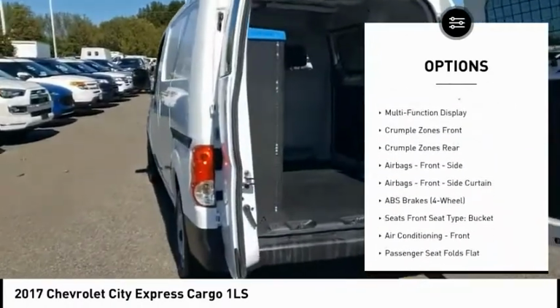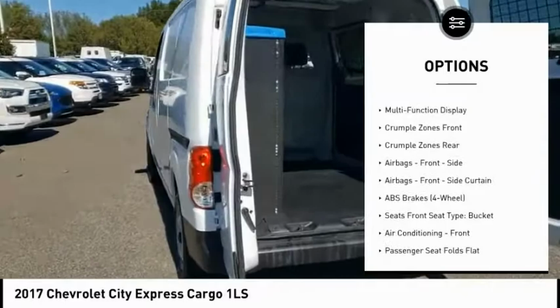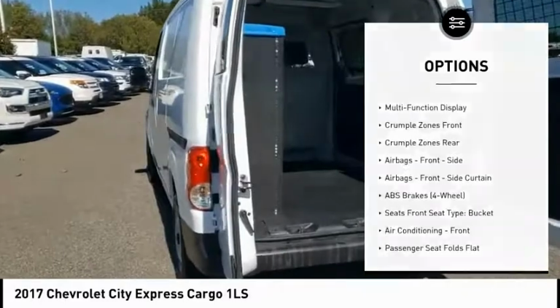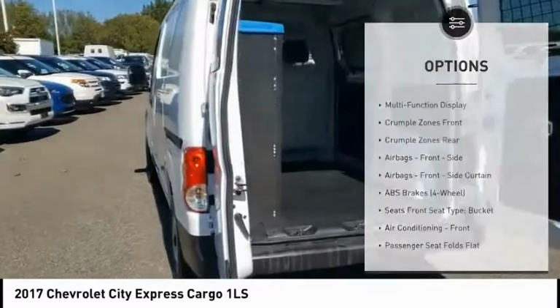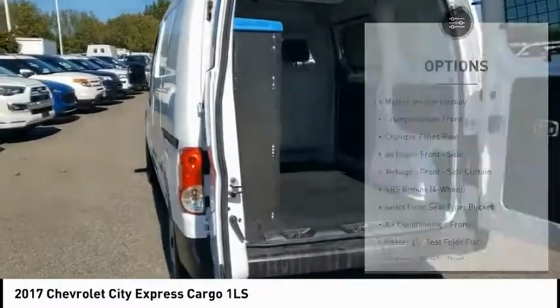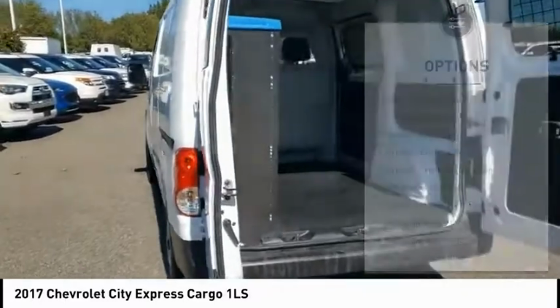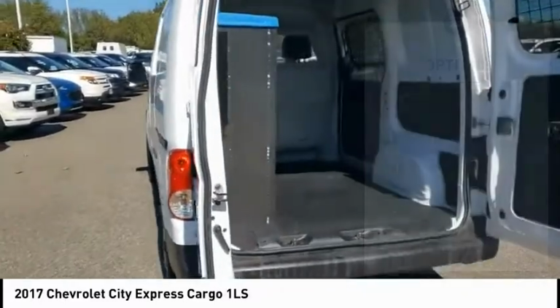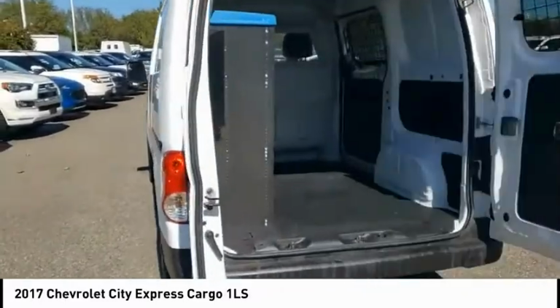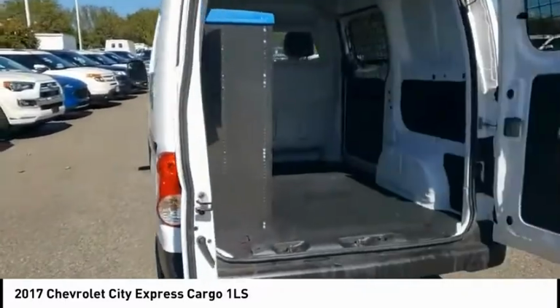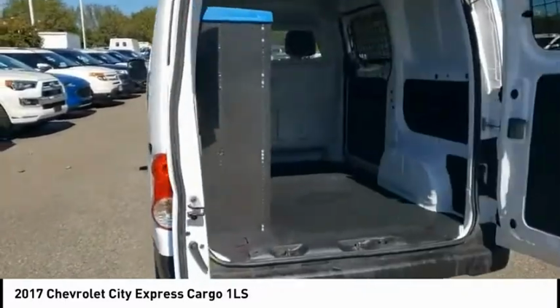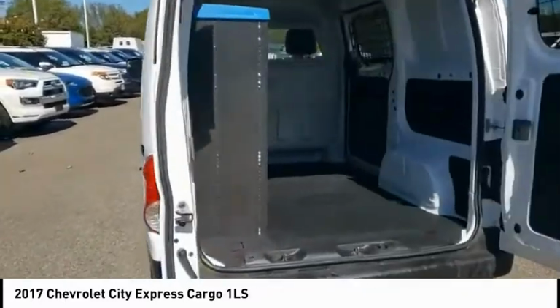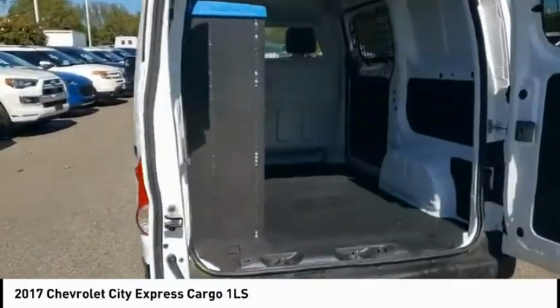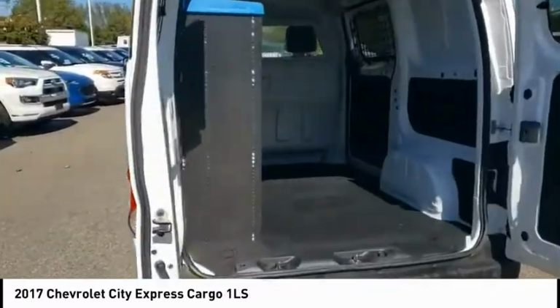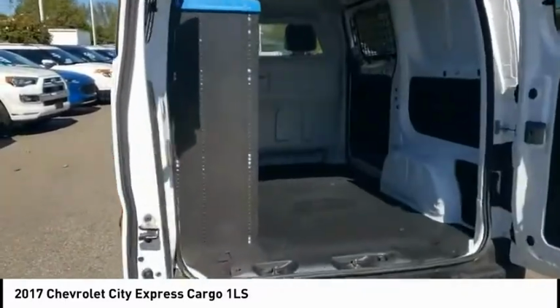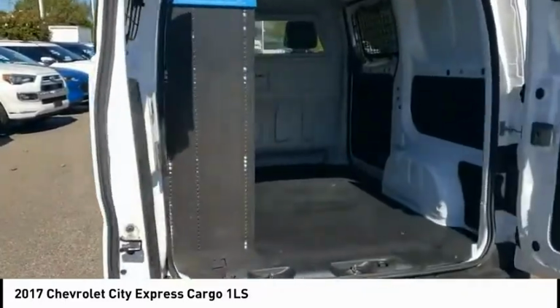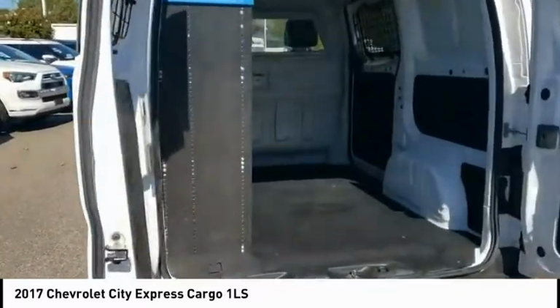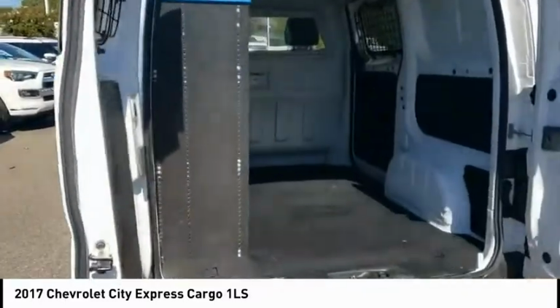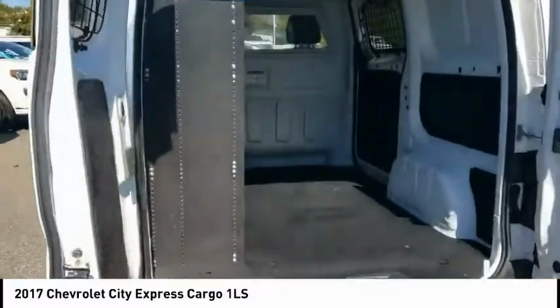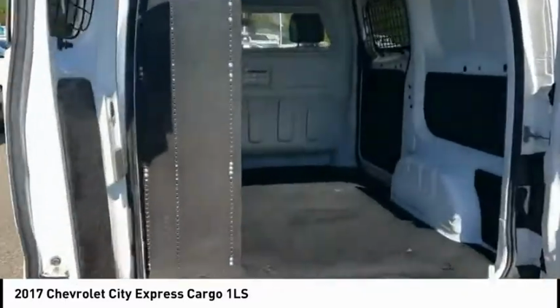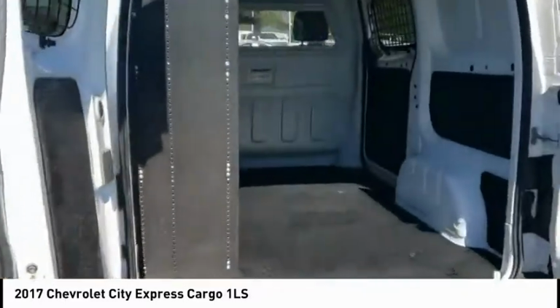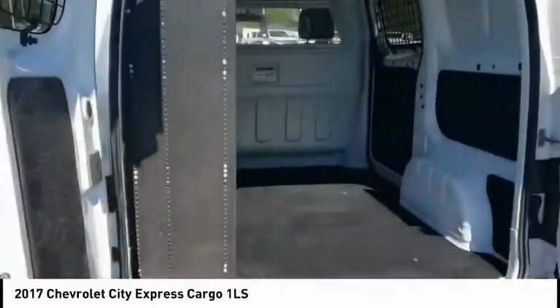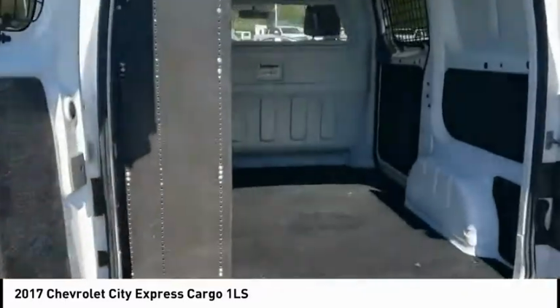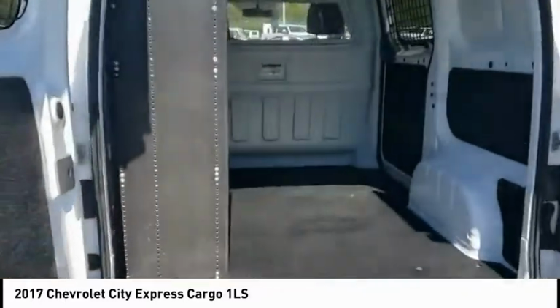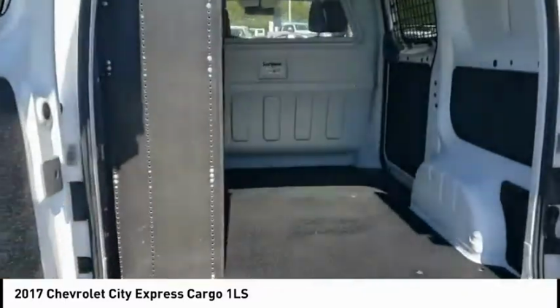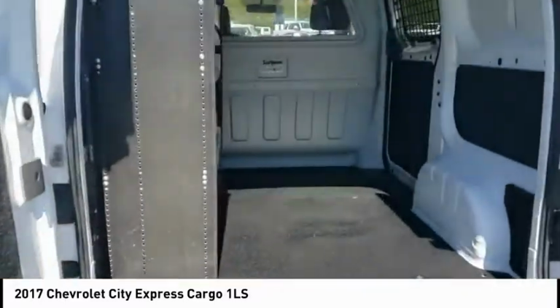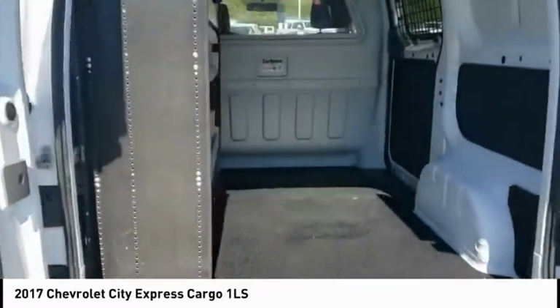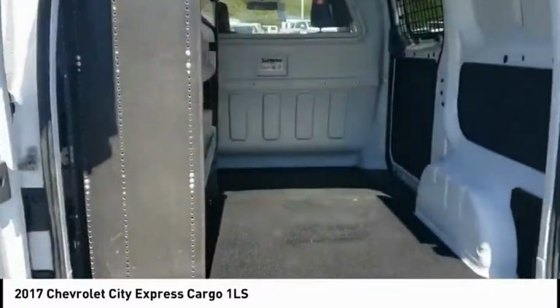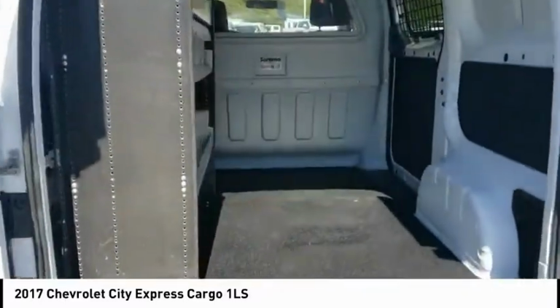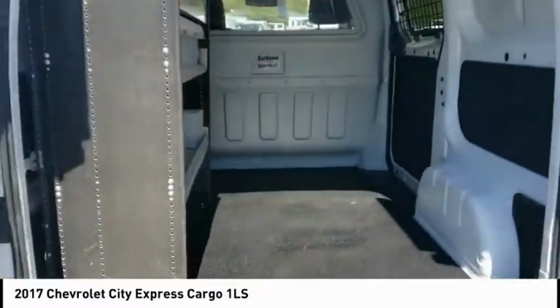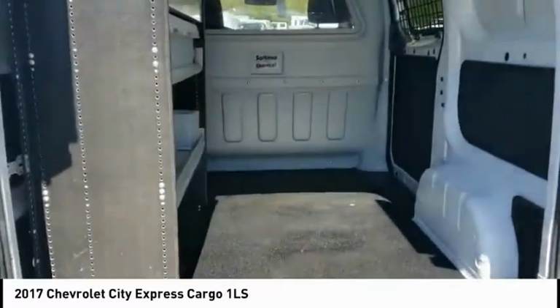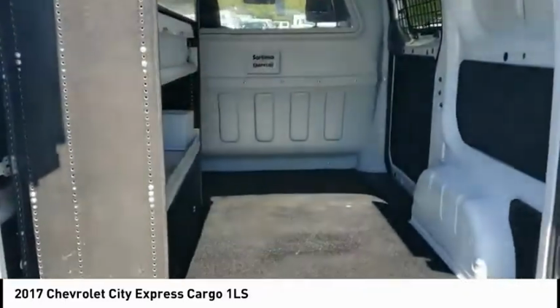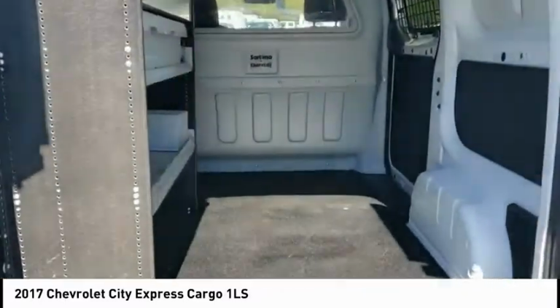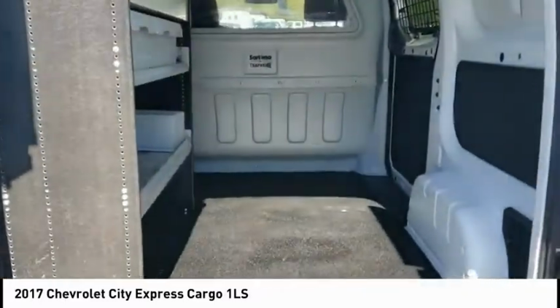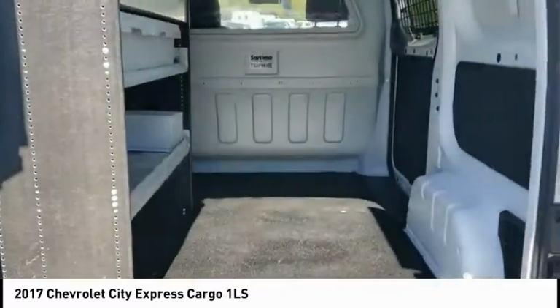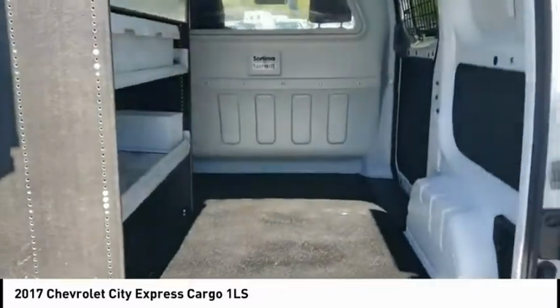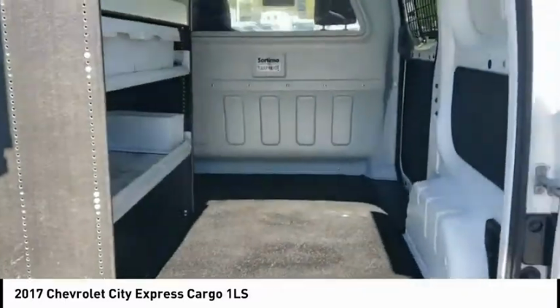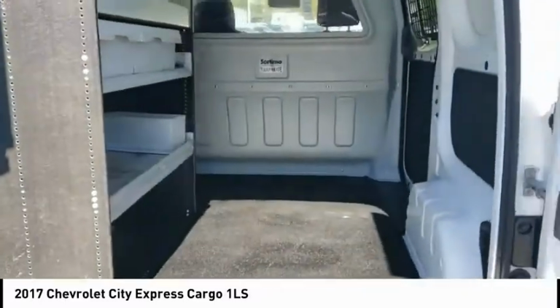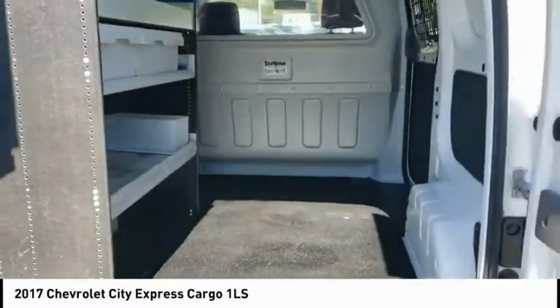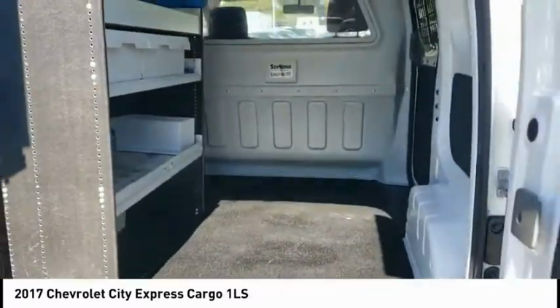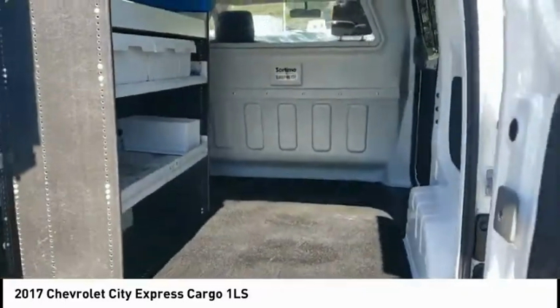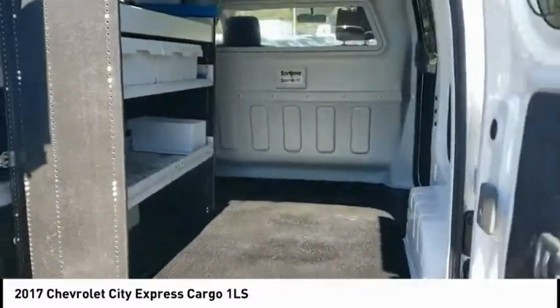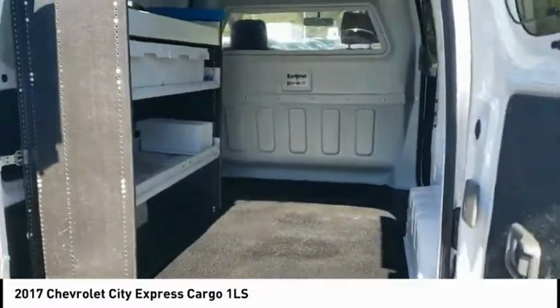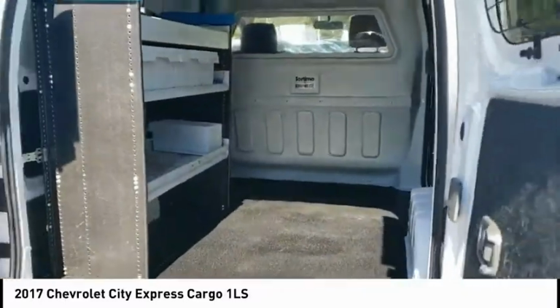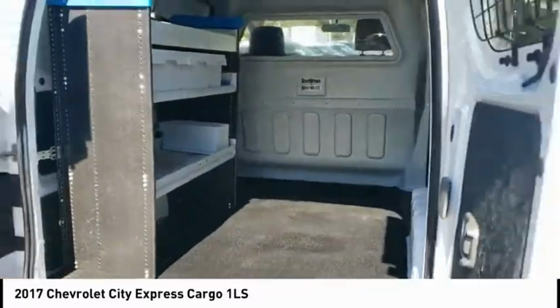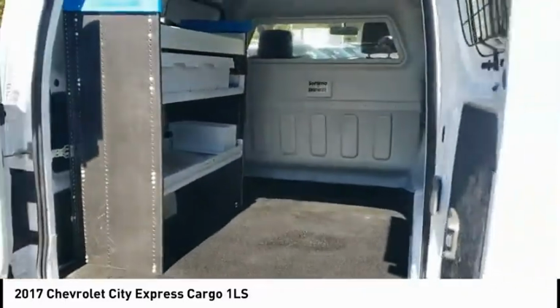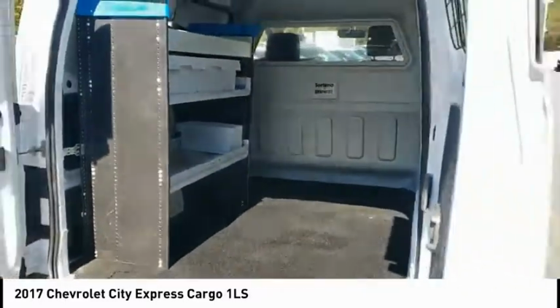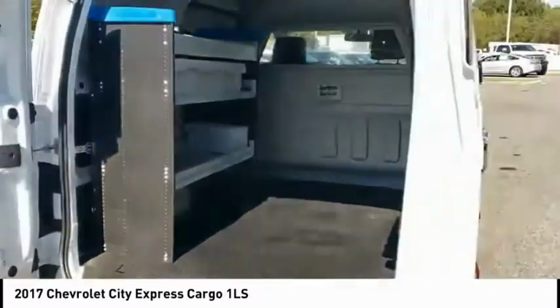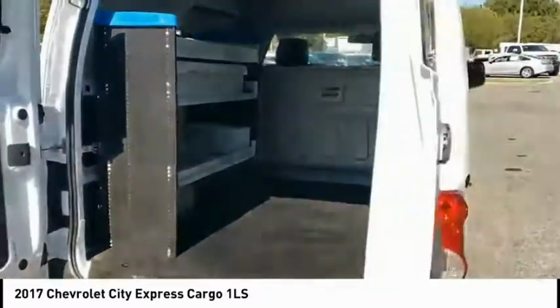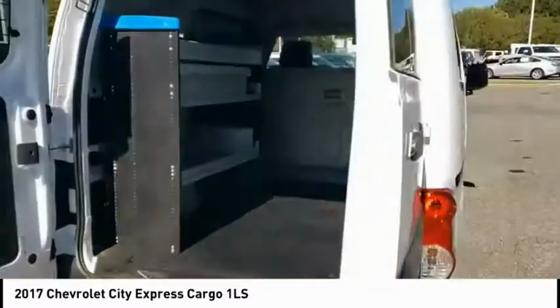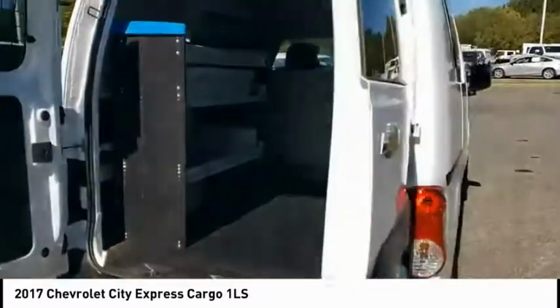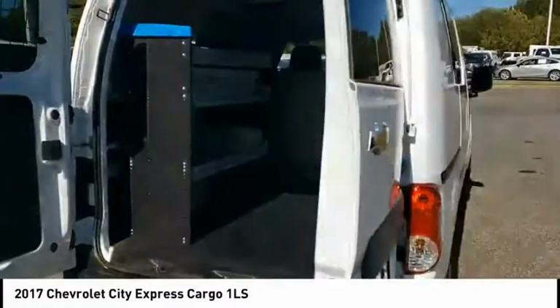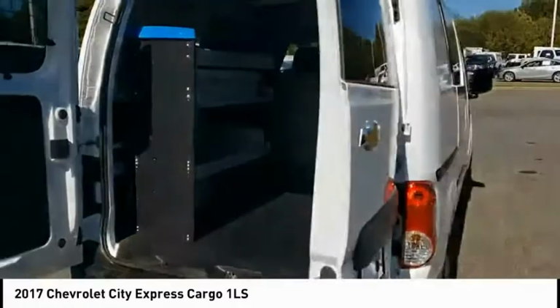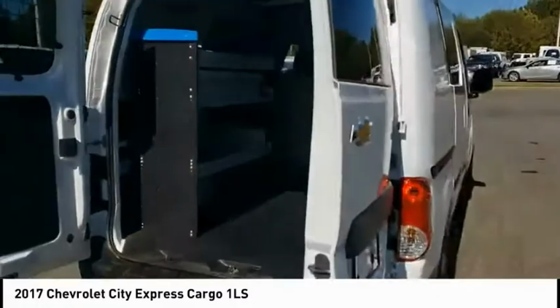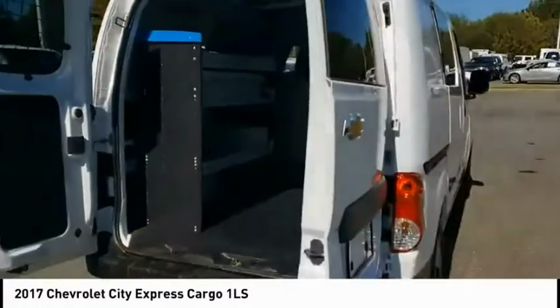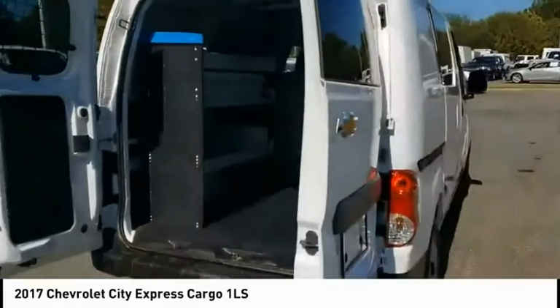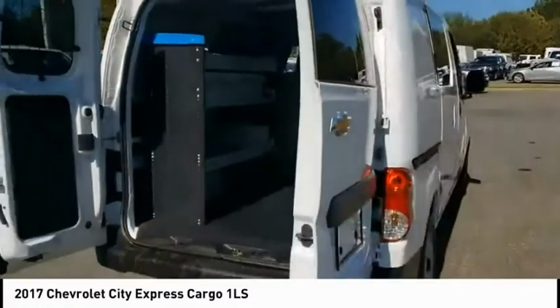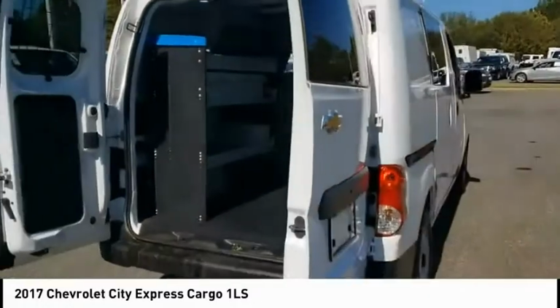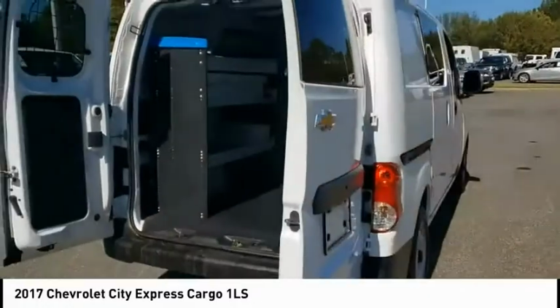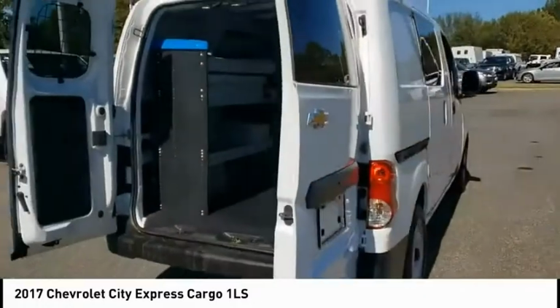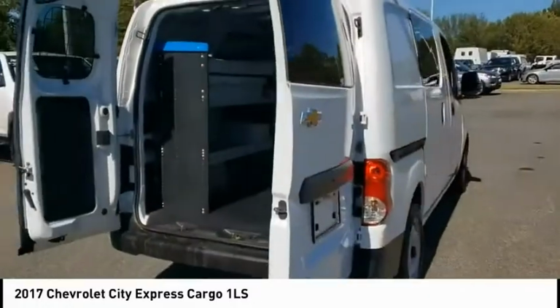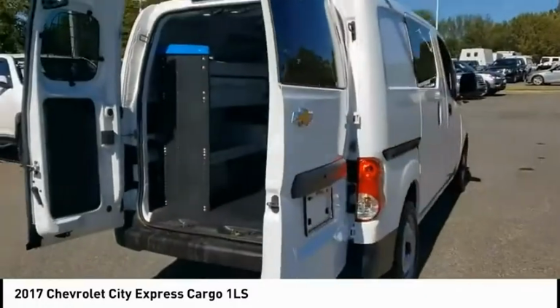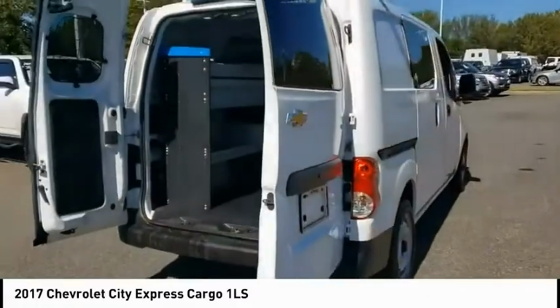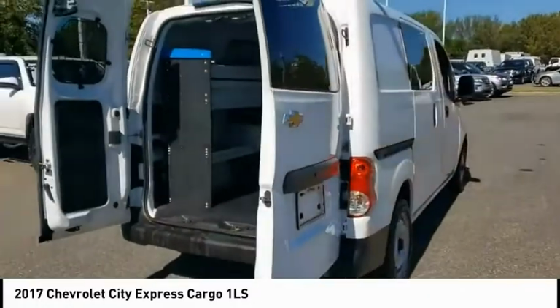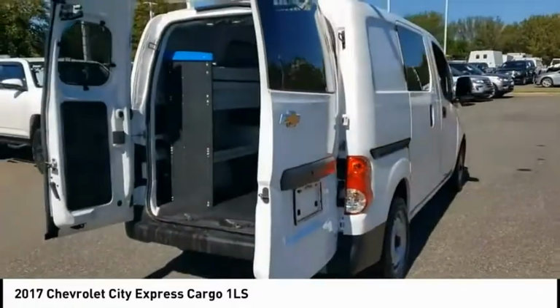Multifunction display, power door locks, tachometer, airbags with passenger occupant sensing deactivation.